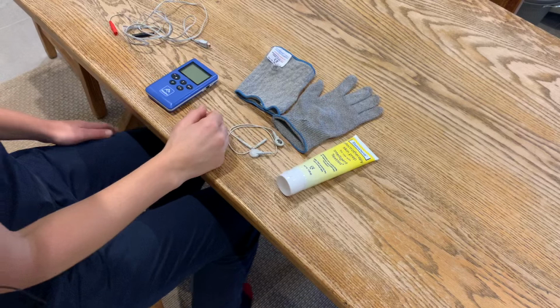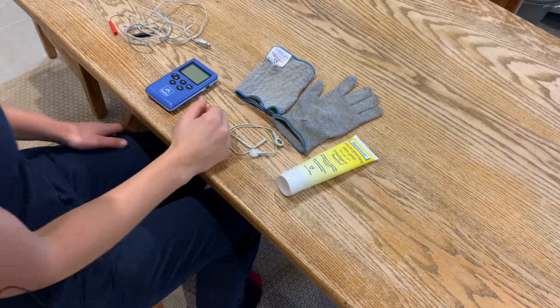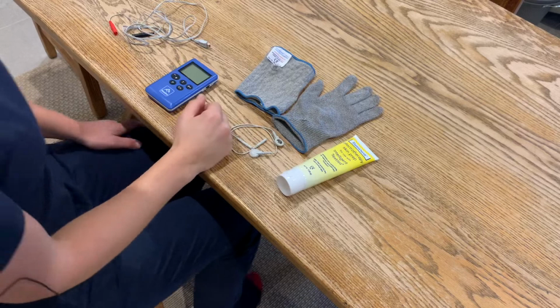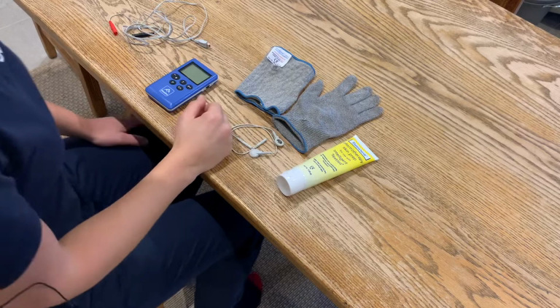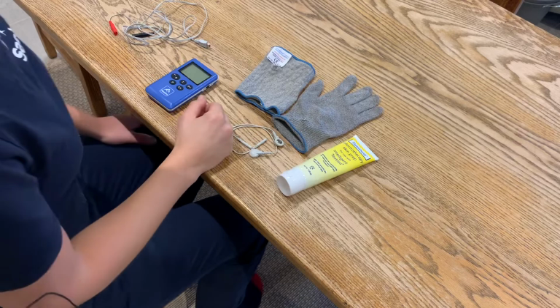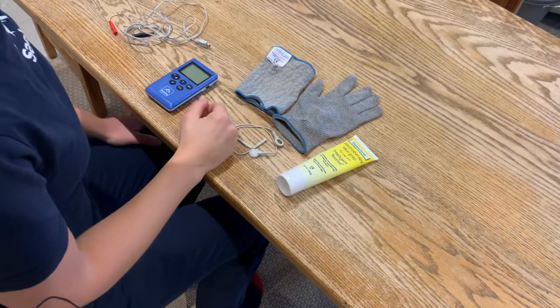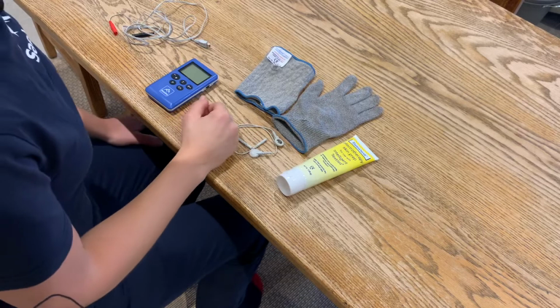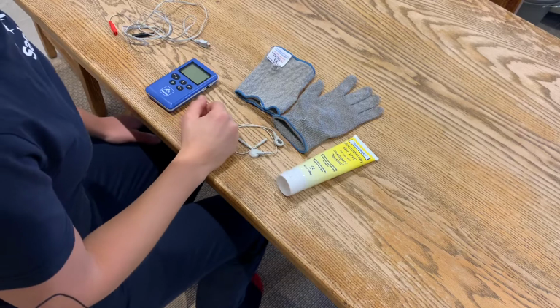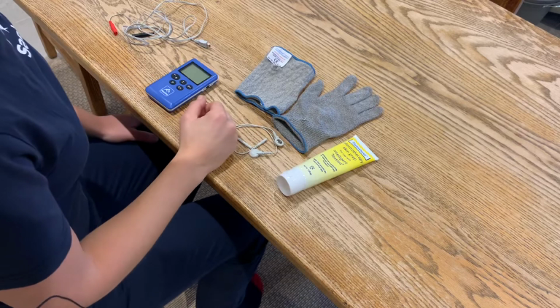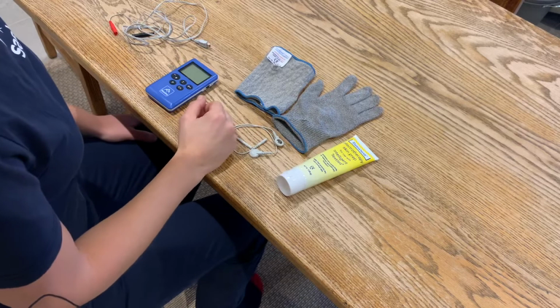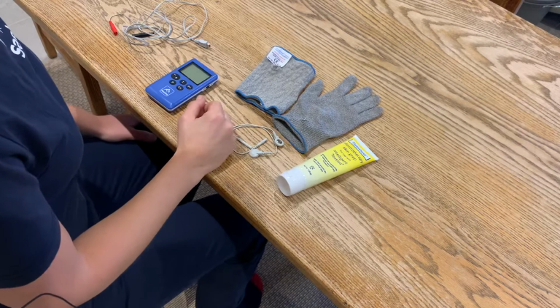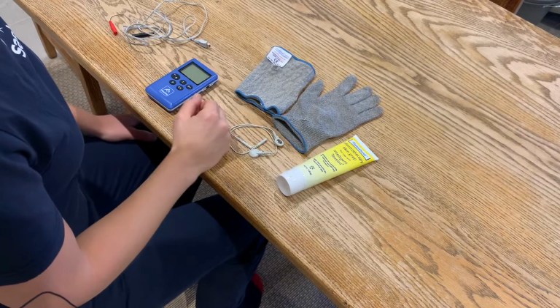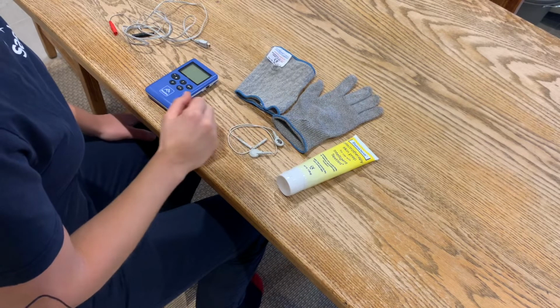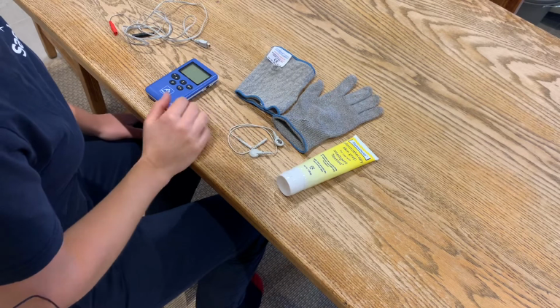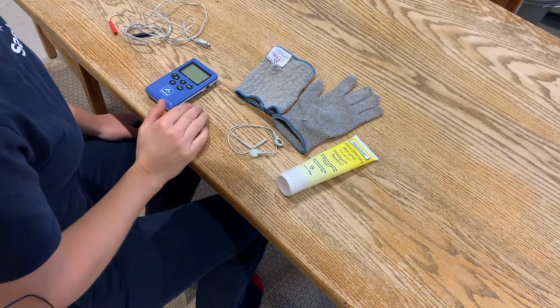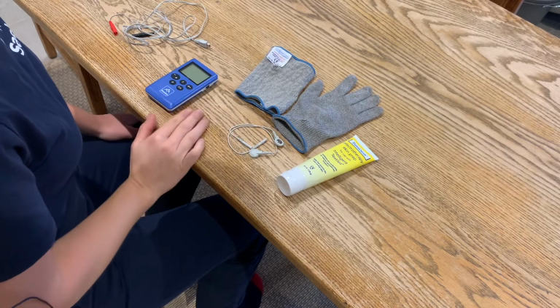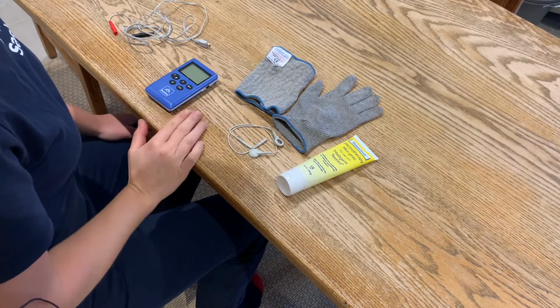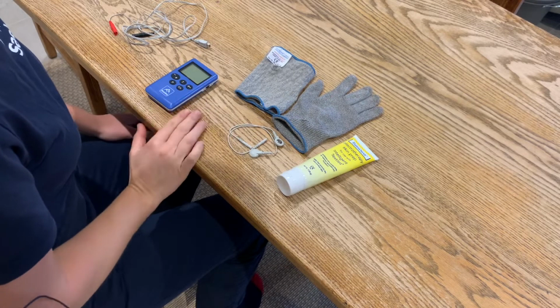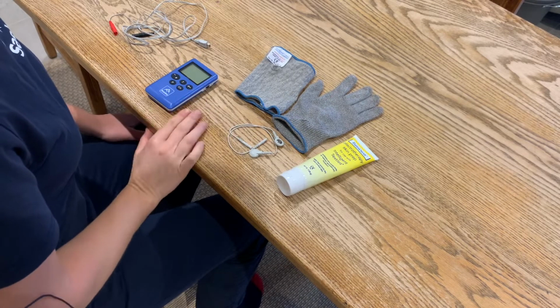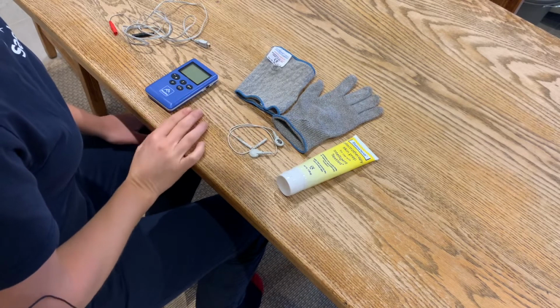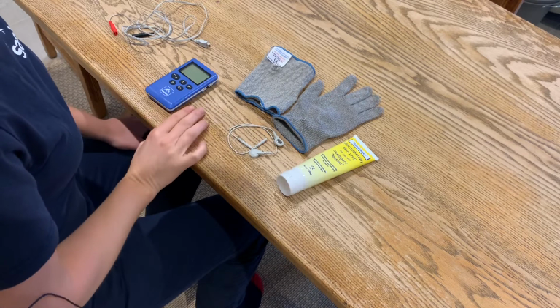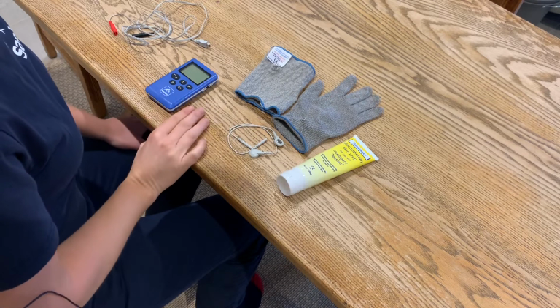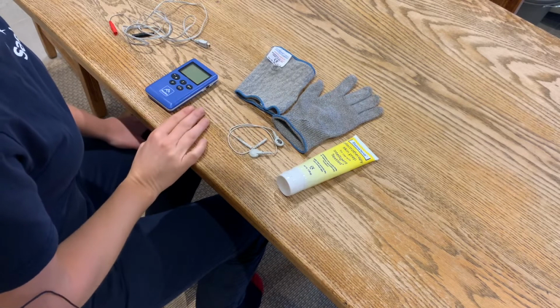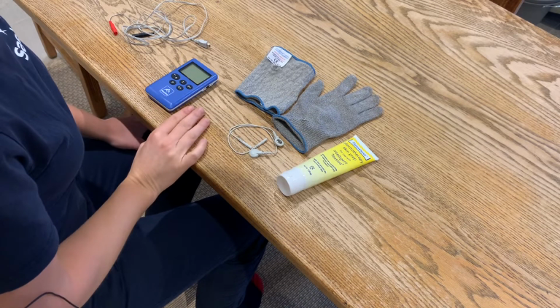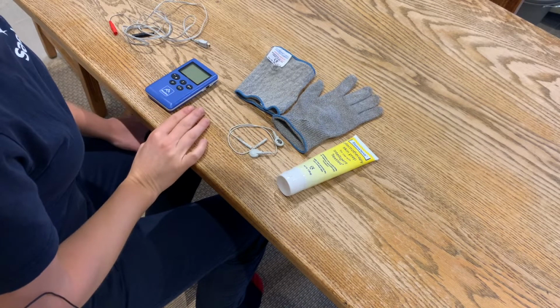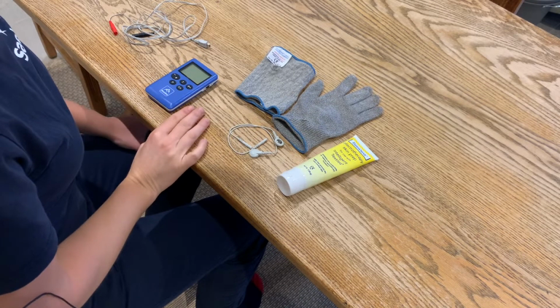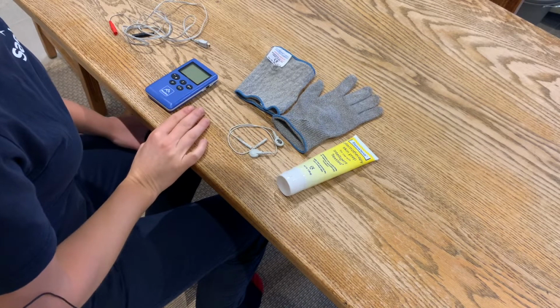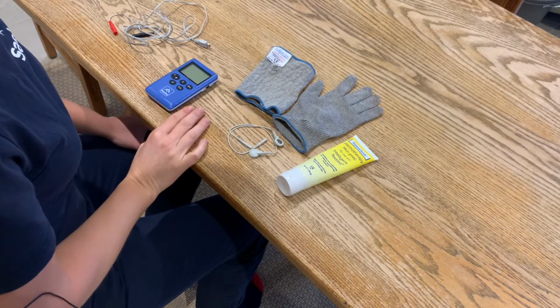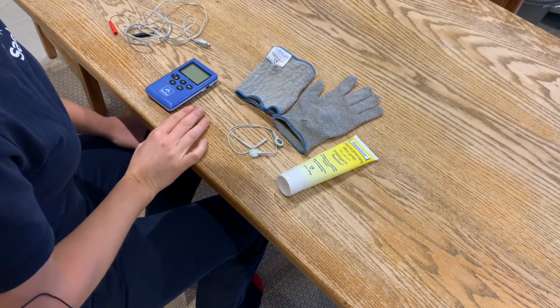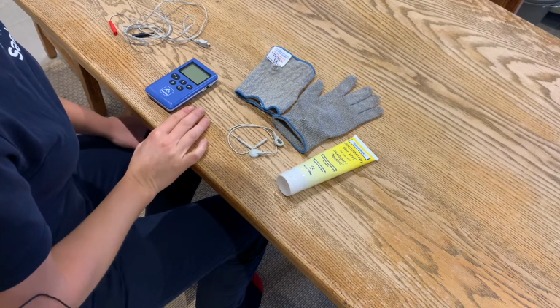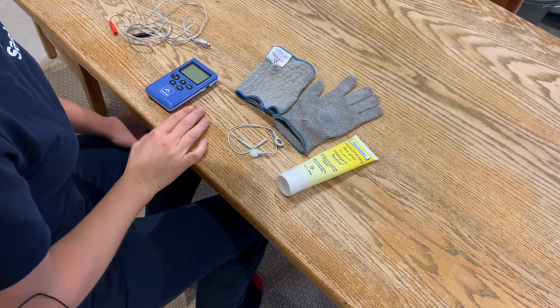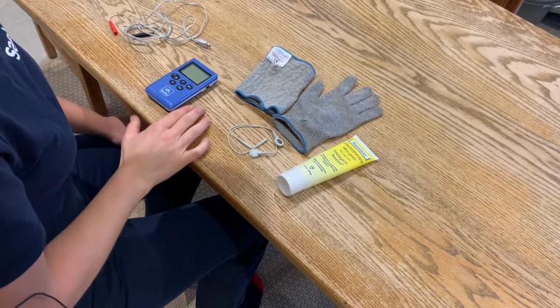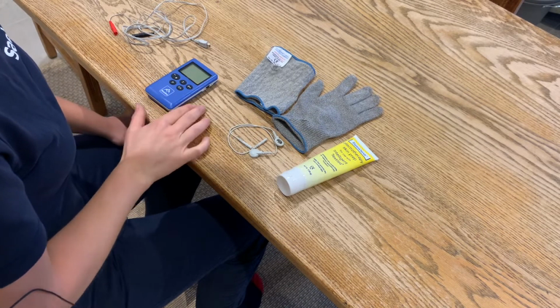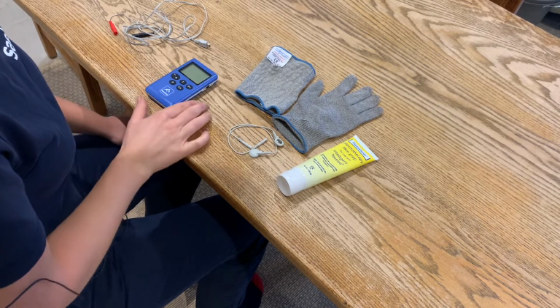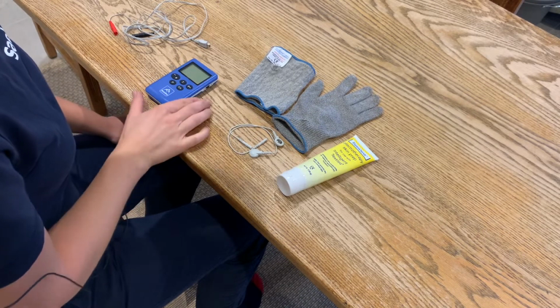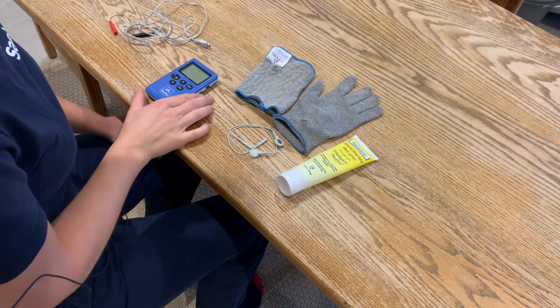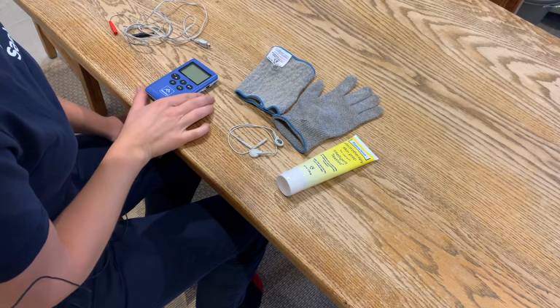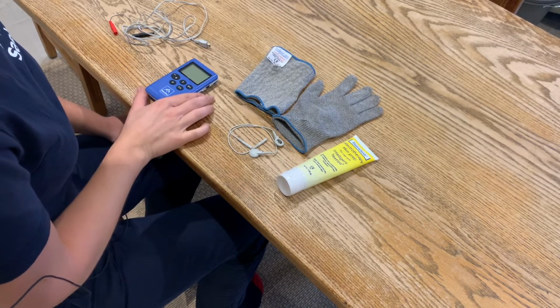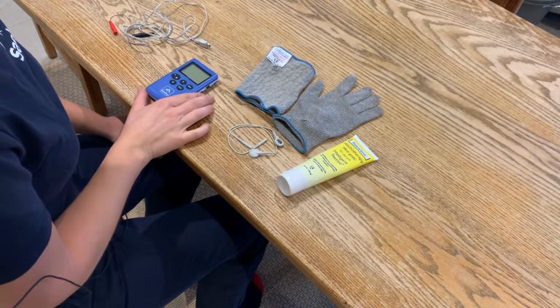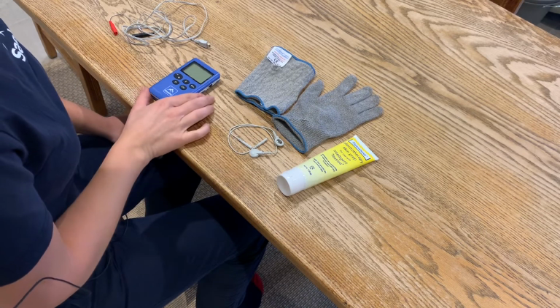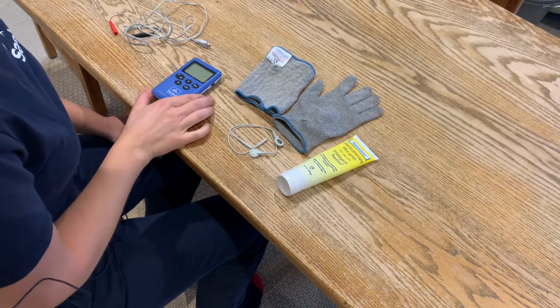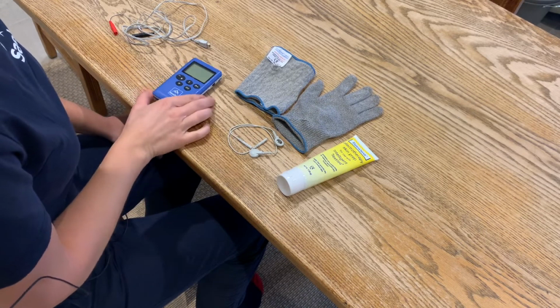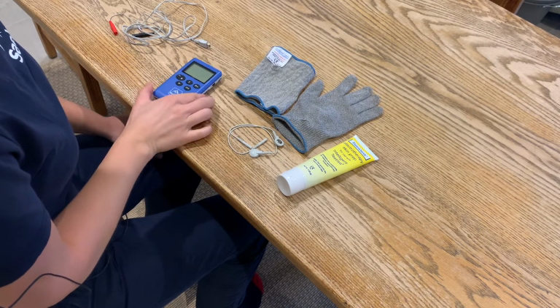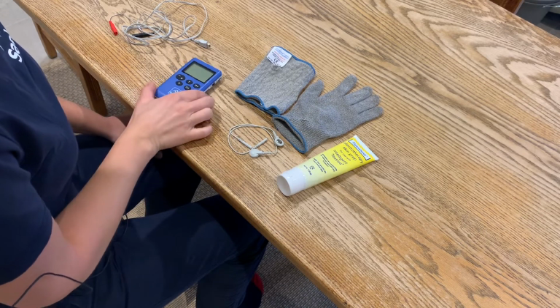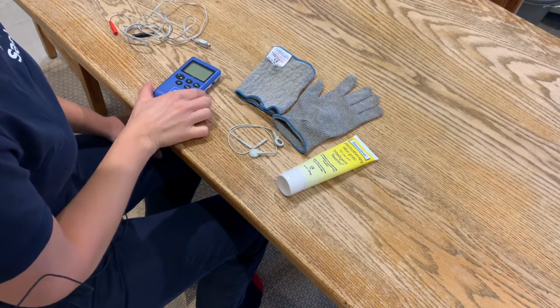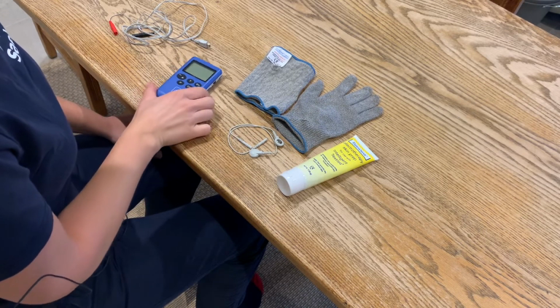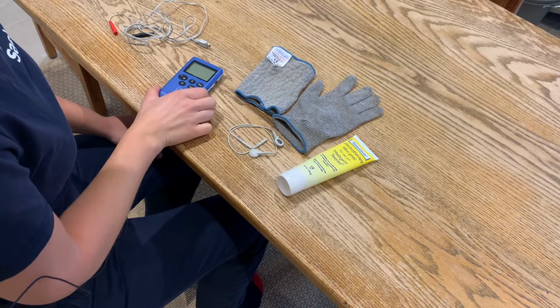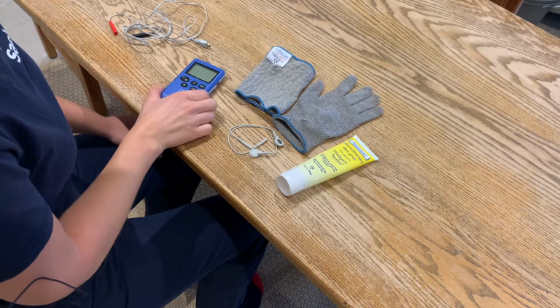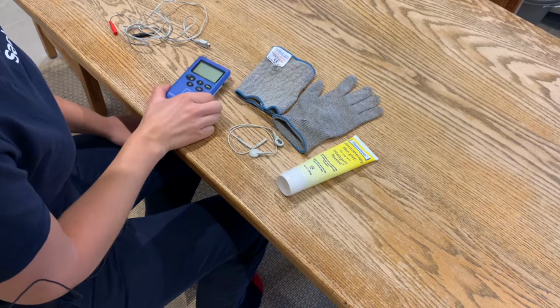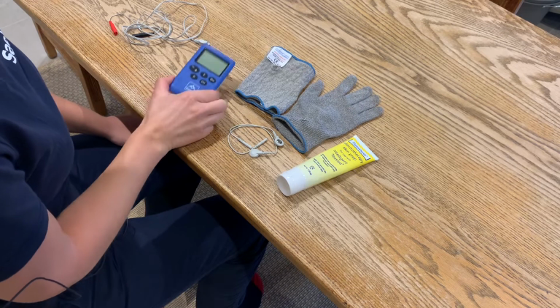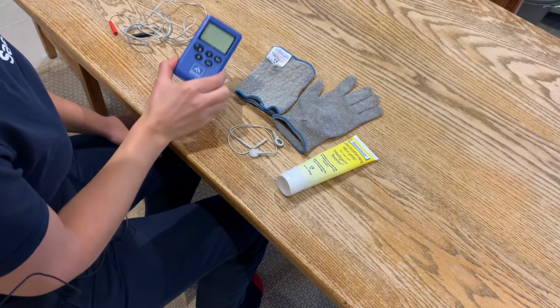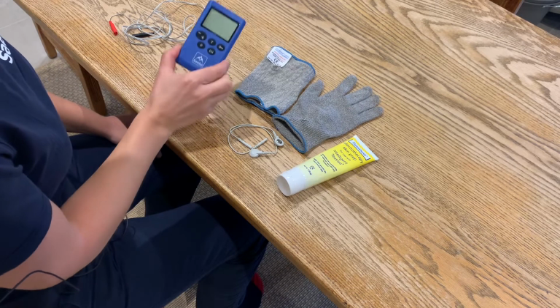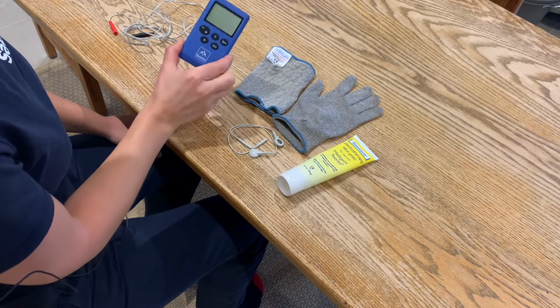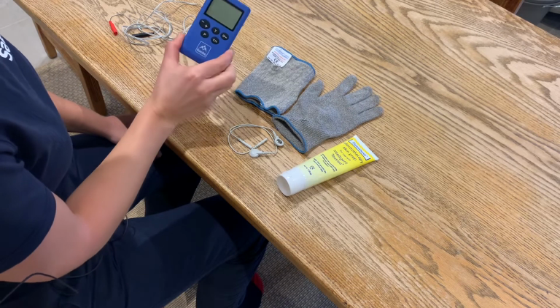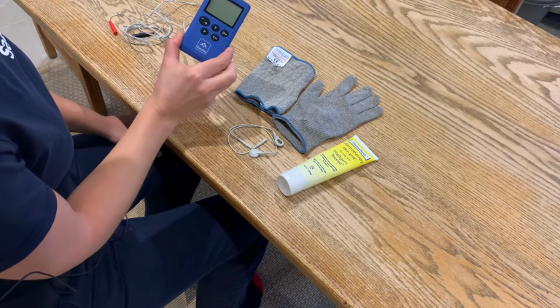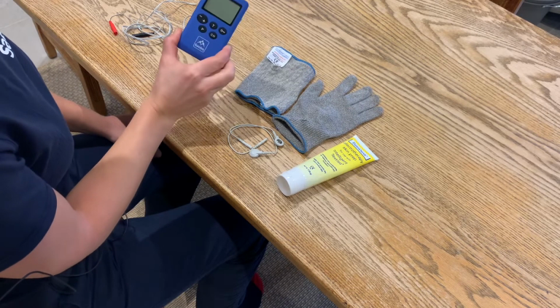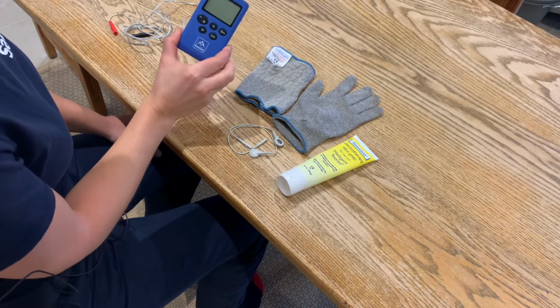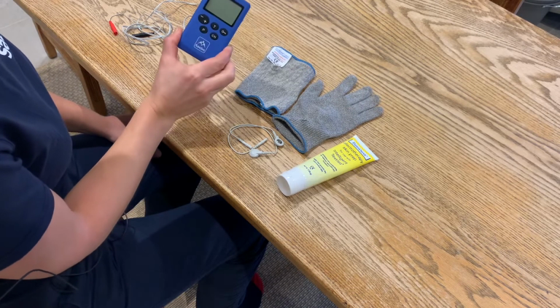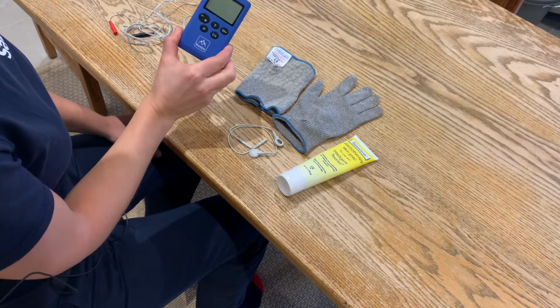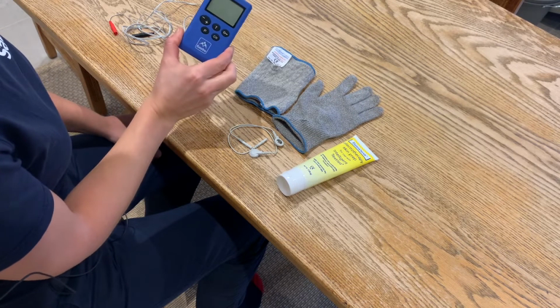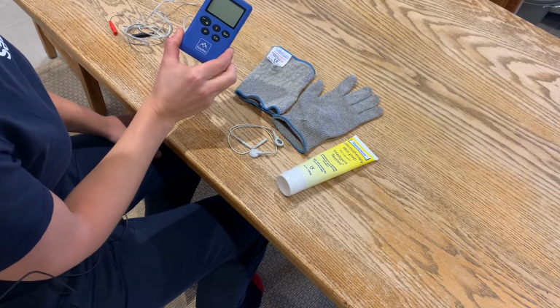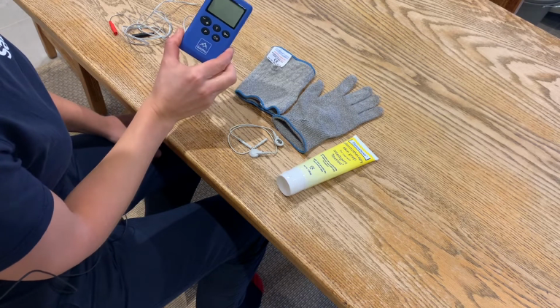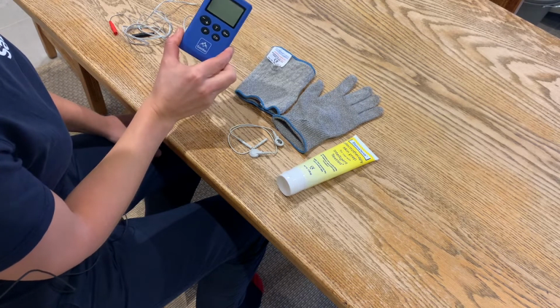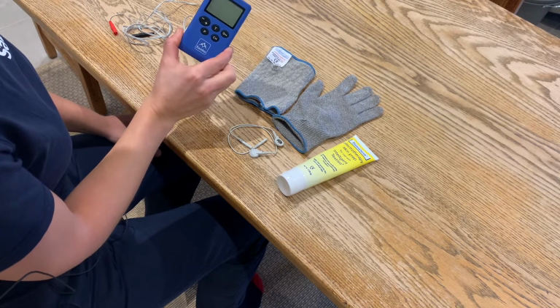In this video I'm going to take you through setting up your sensory electrical stimulation program on the Sabo Stim Pro.